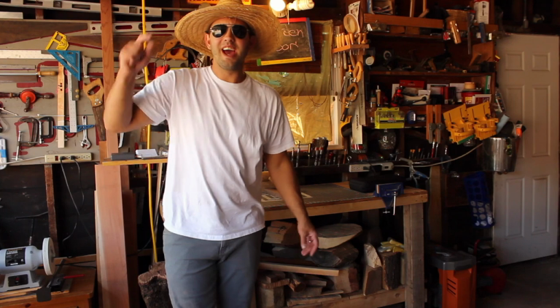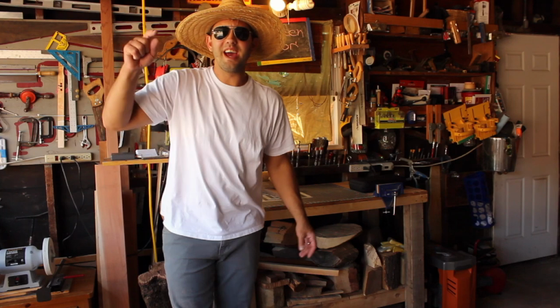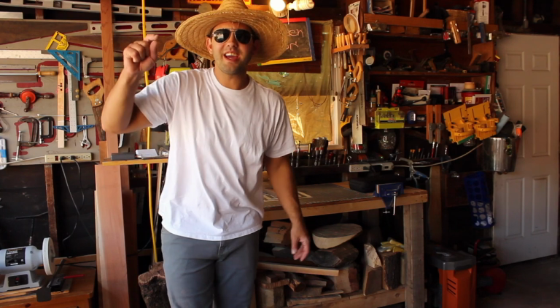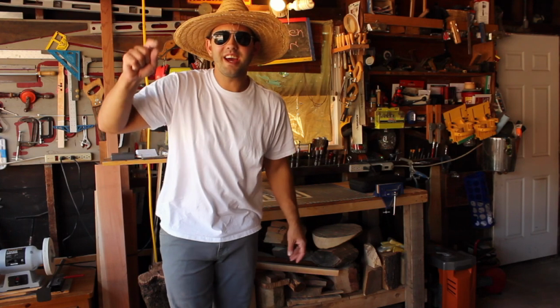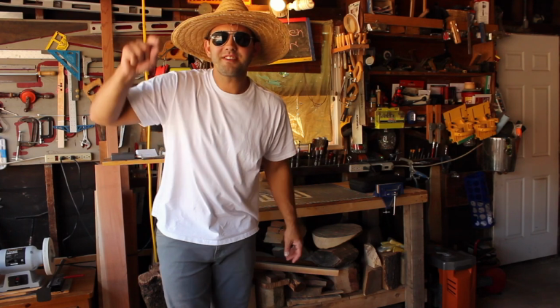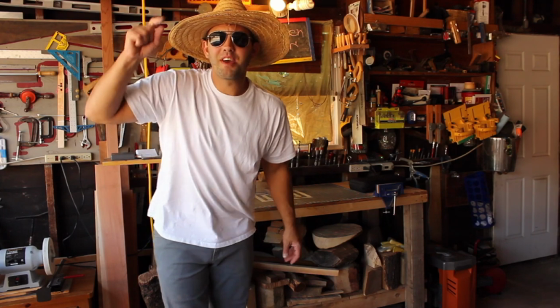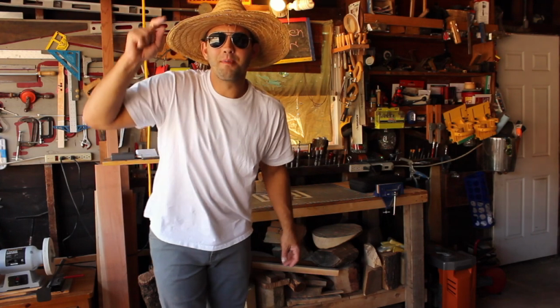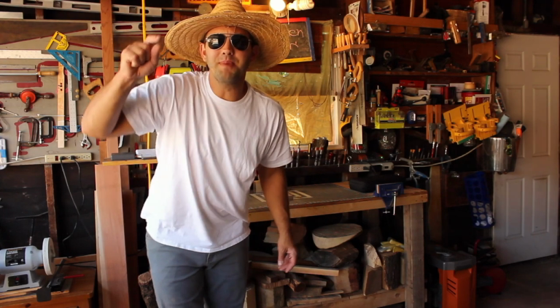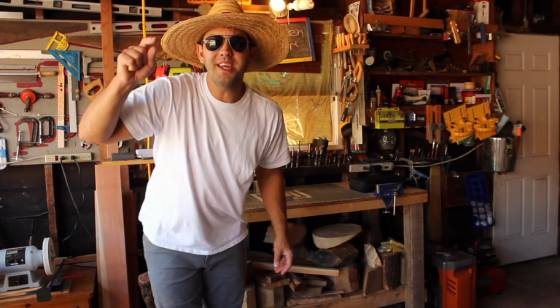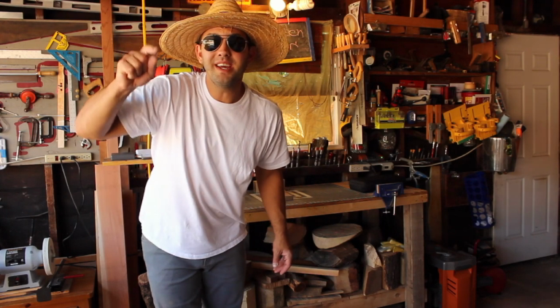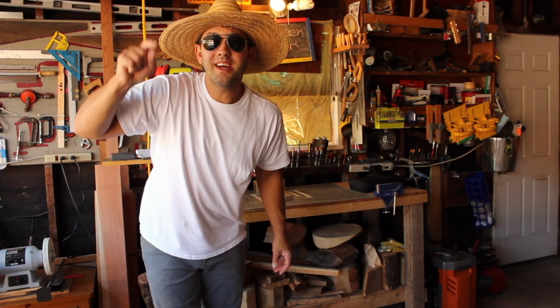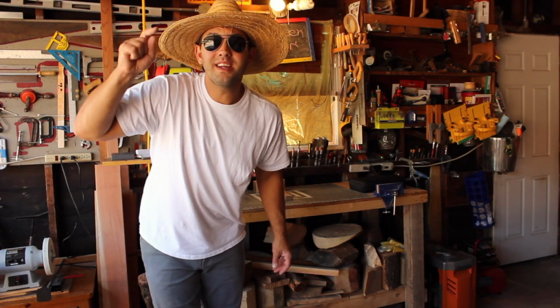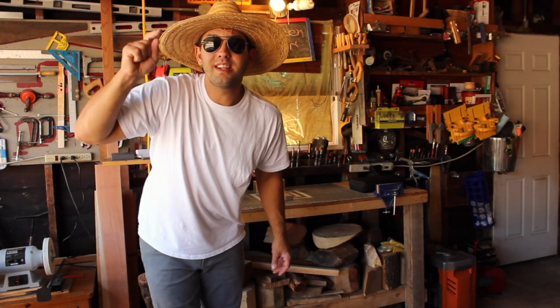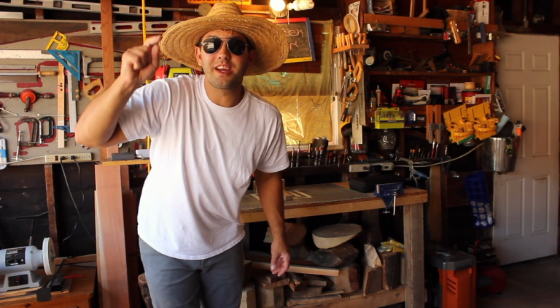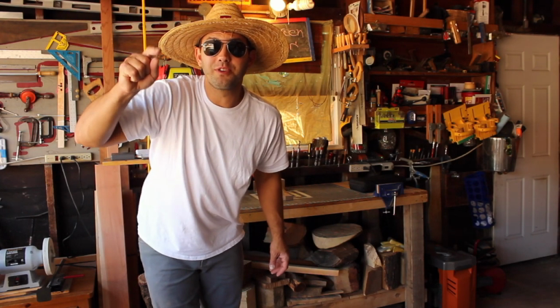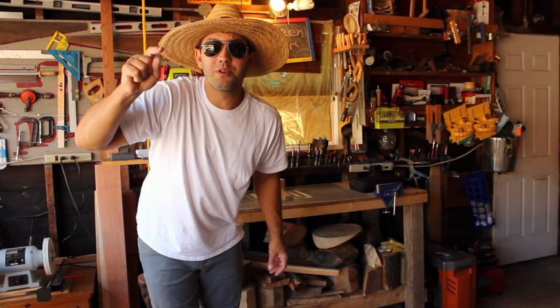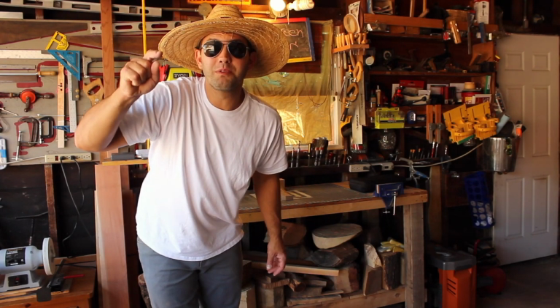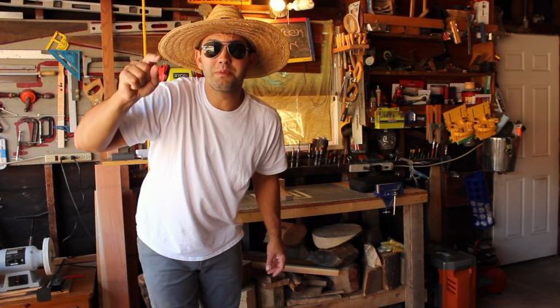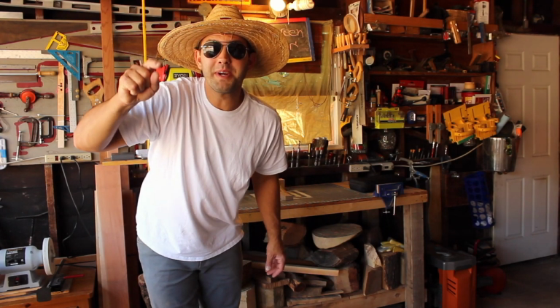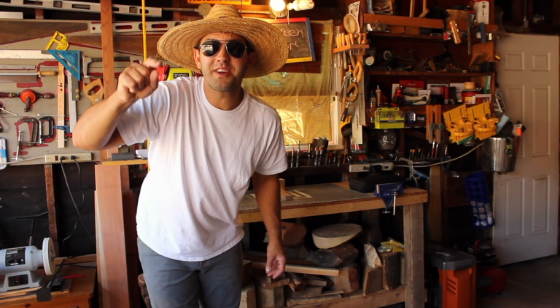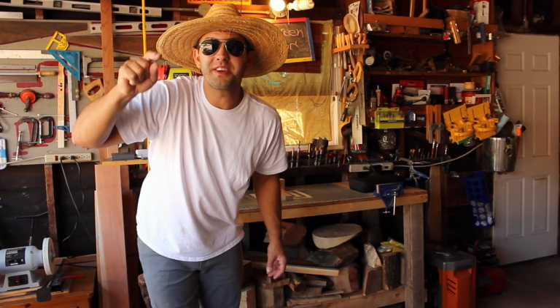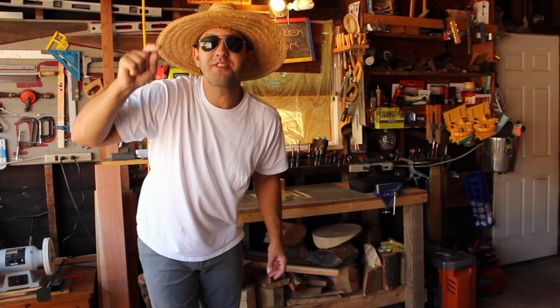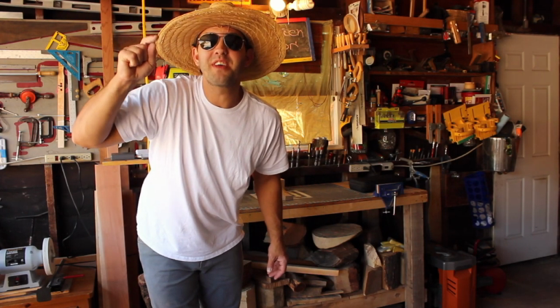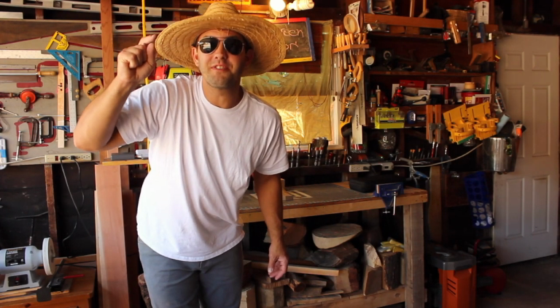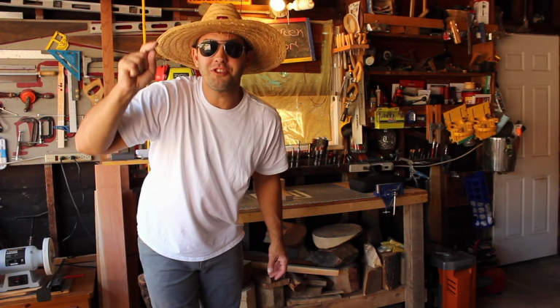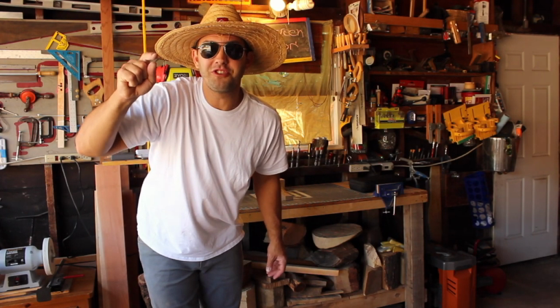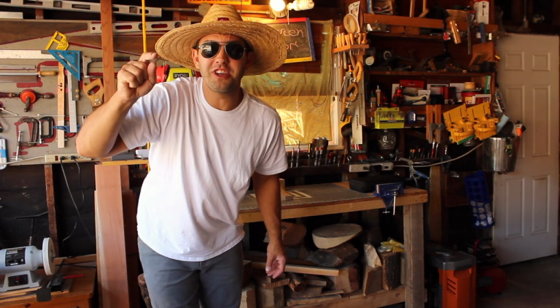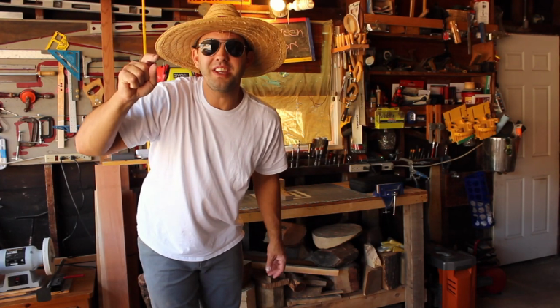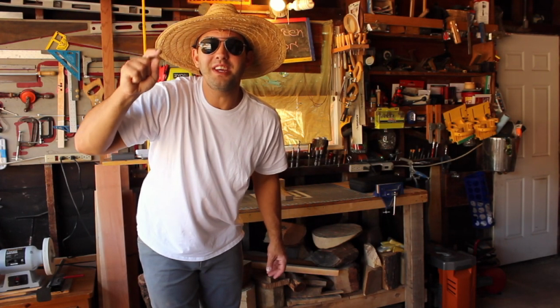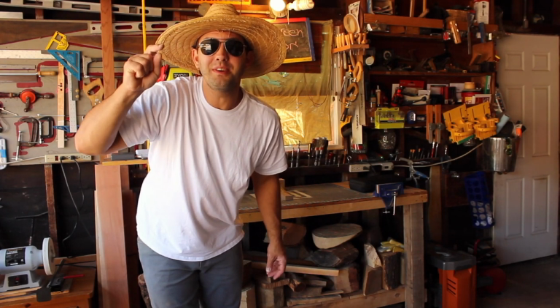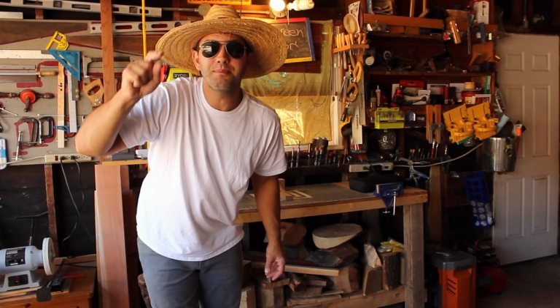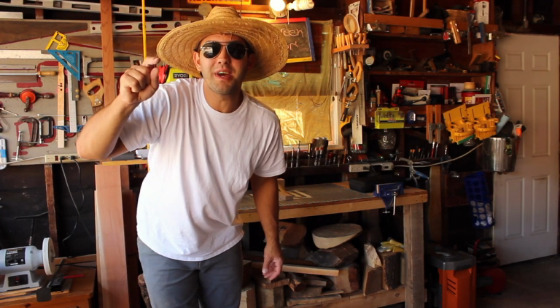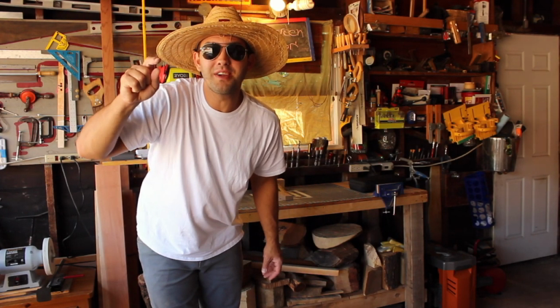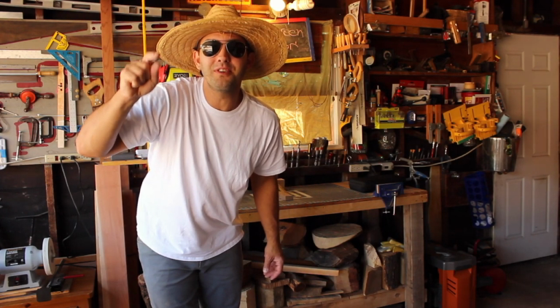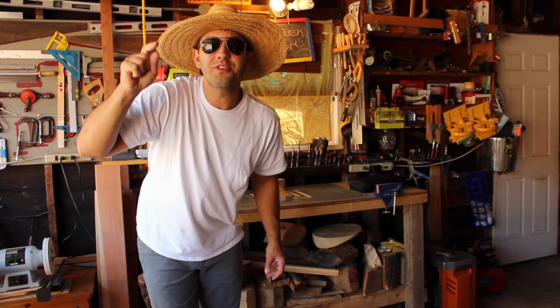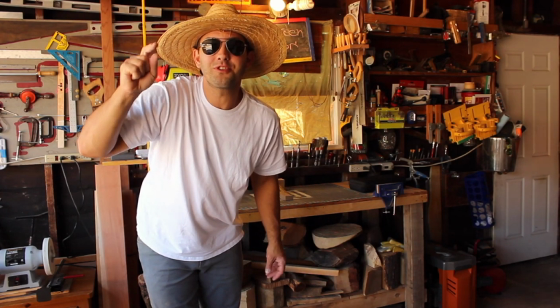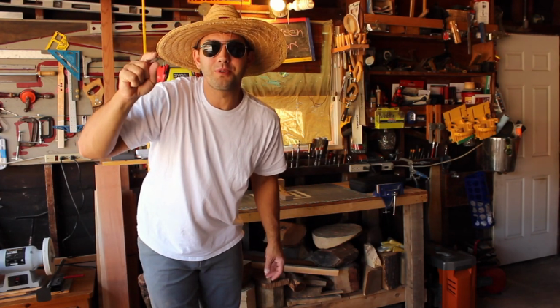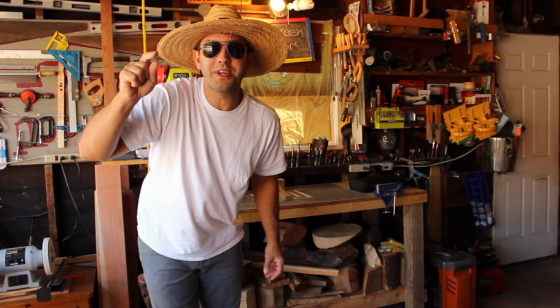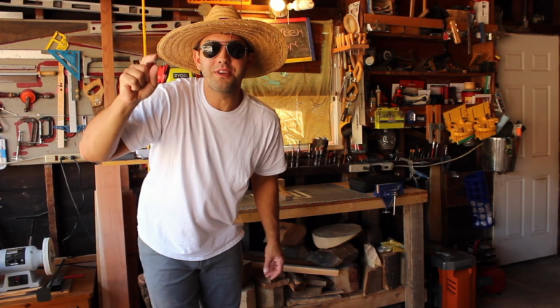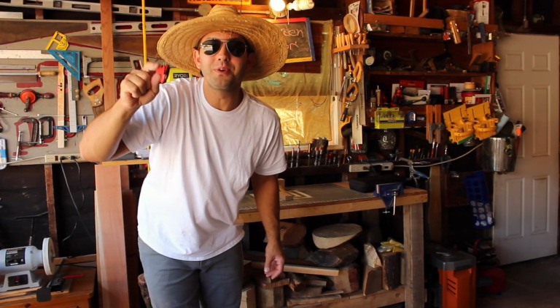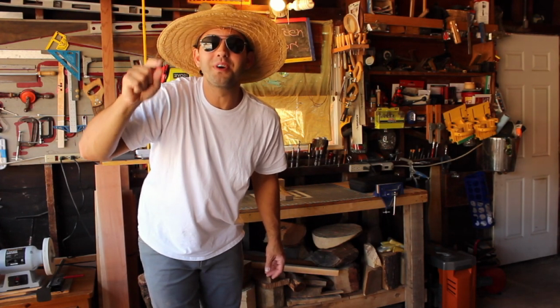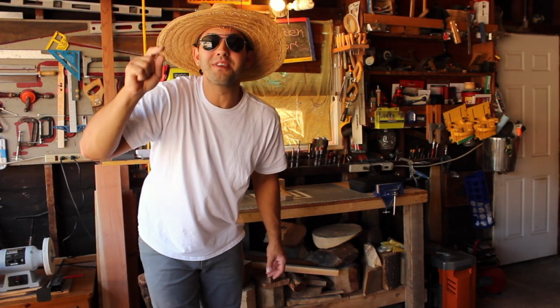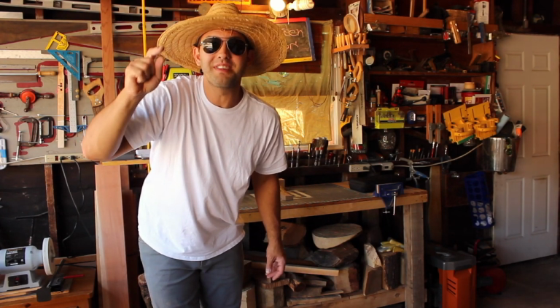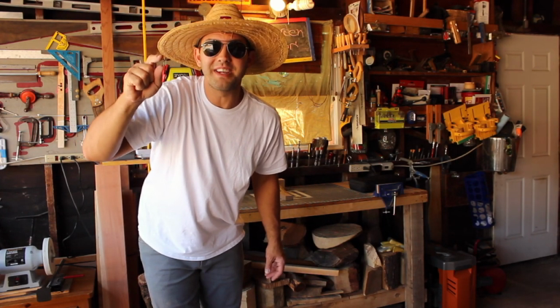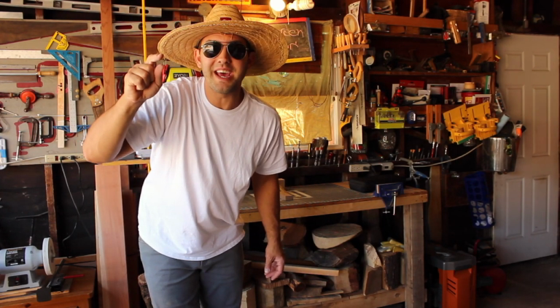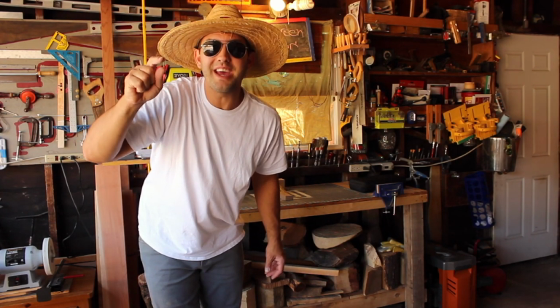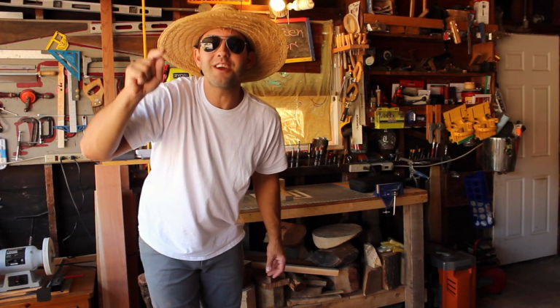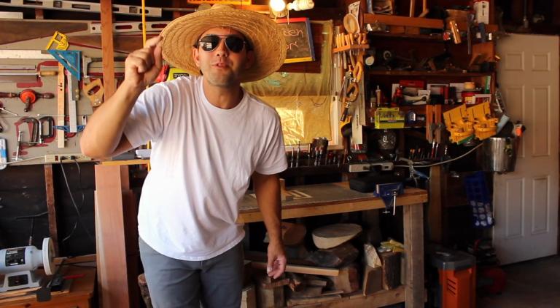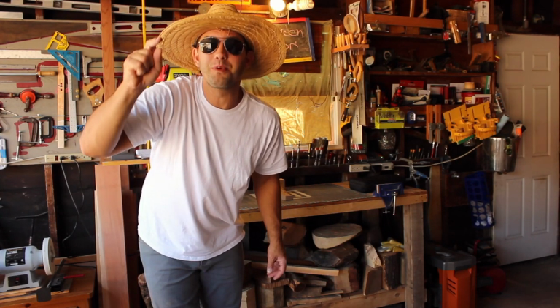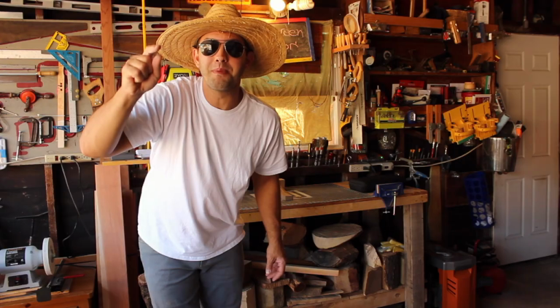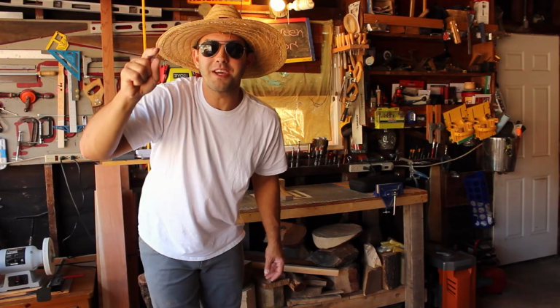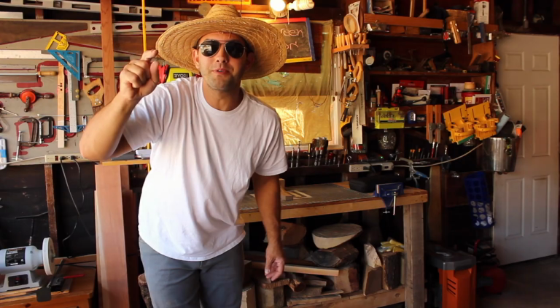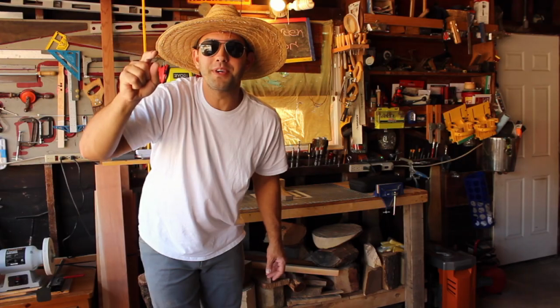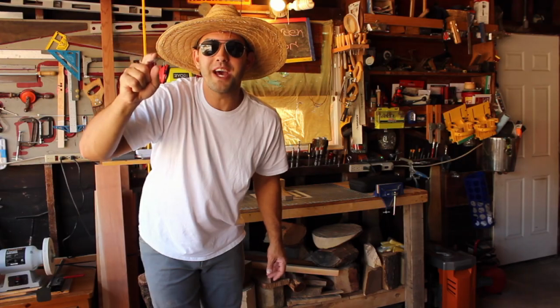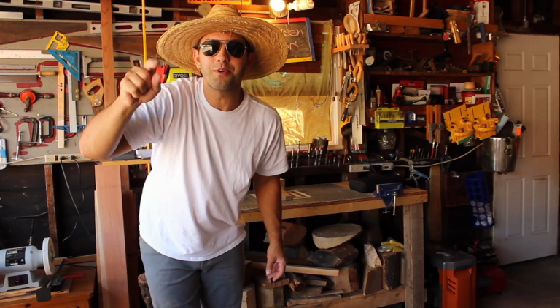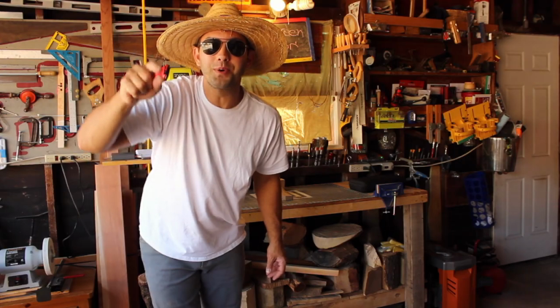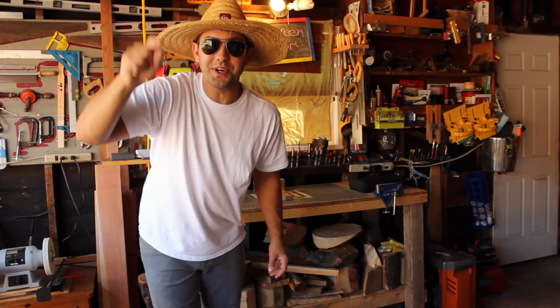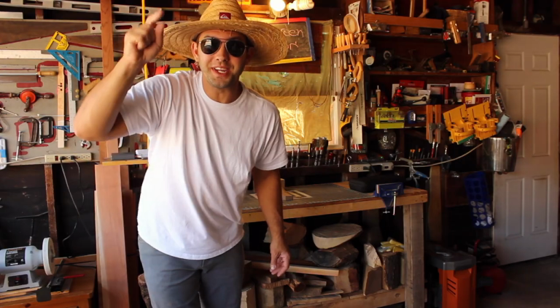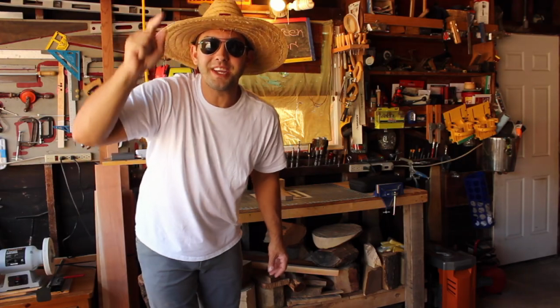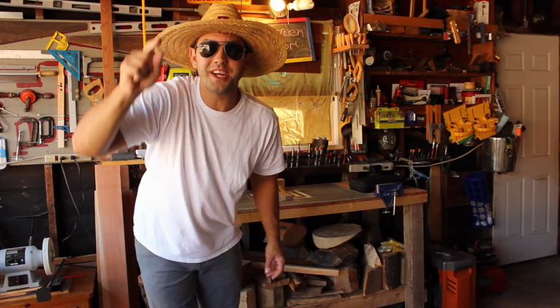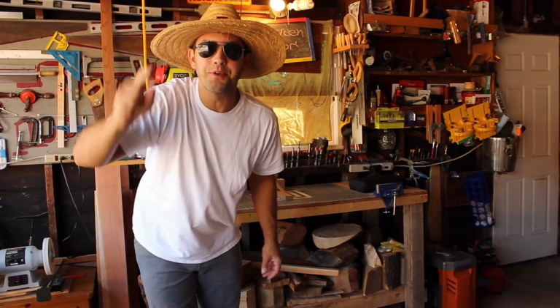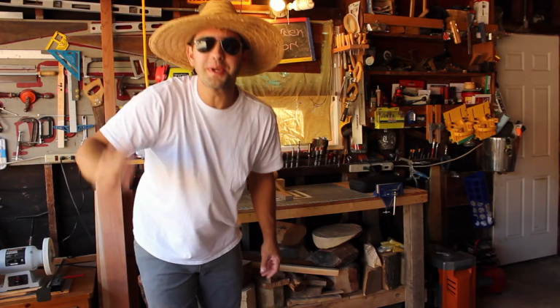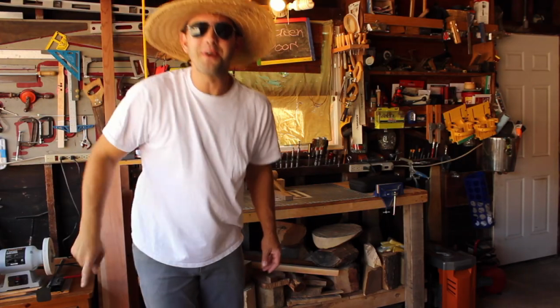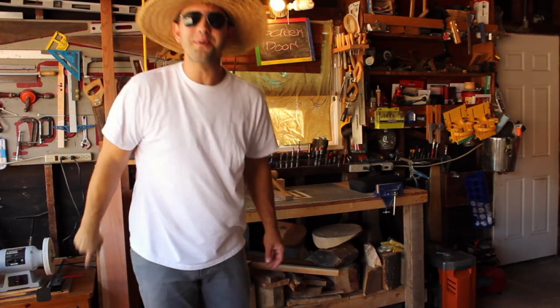Hey guys! Like normal Americans, I have a shitty metal screen door. Today we're making one out of wood. Here we go.